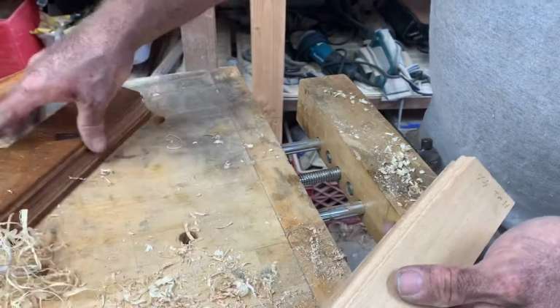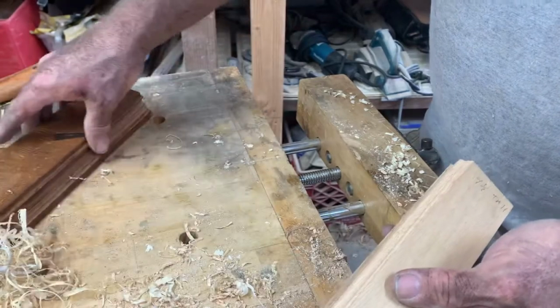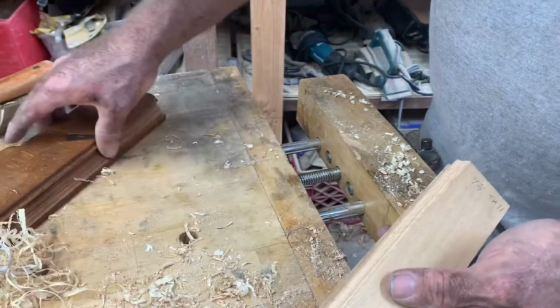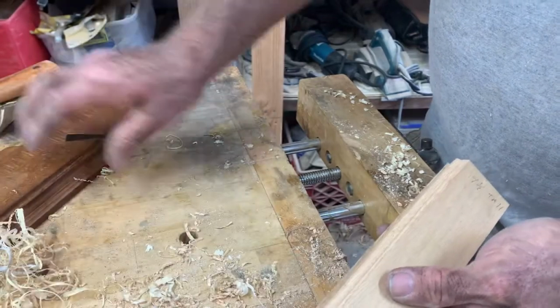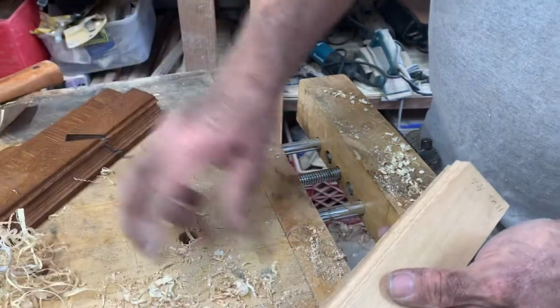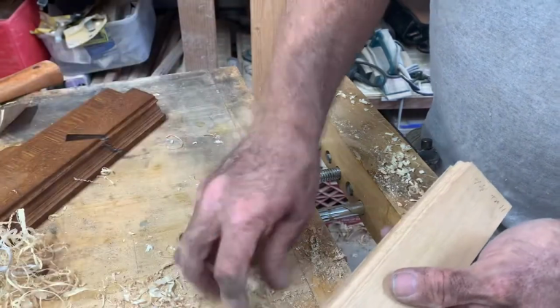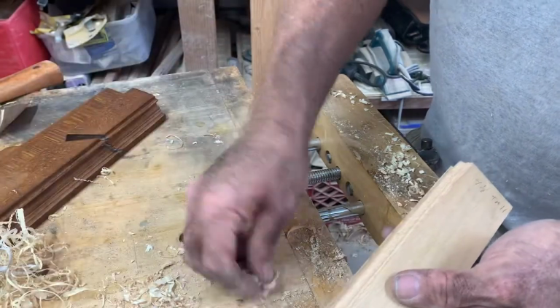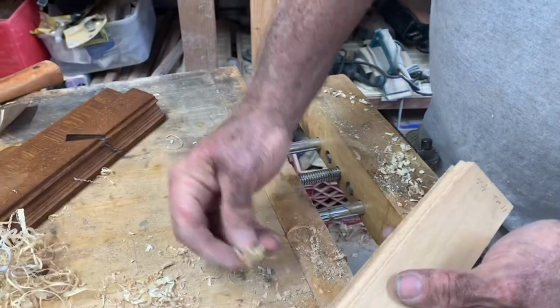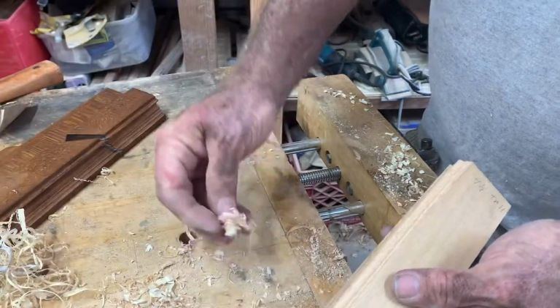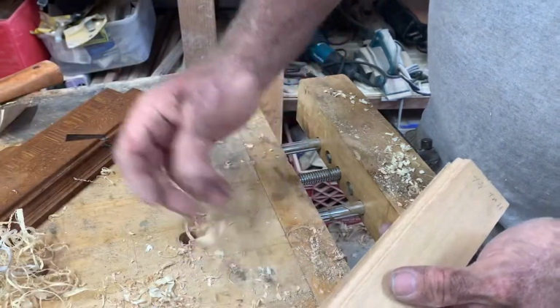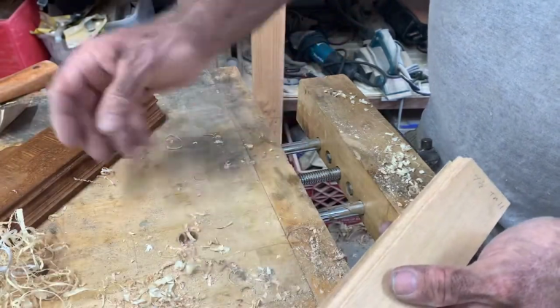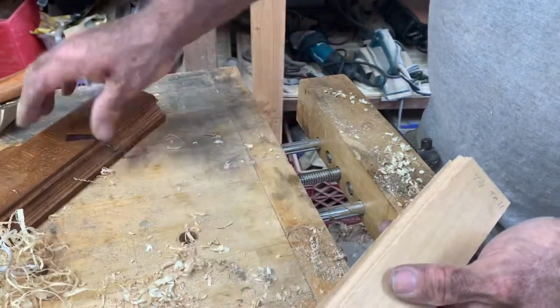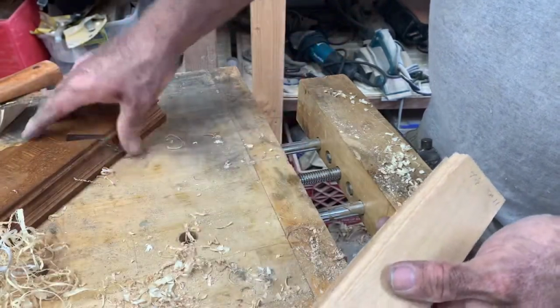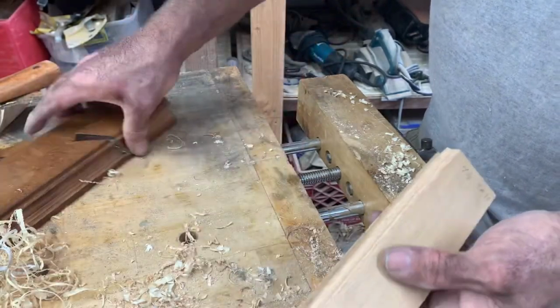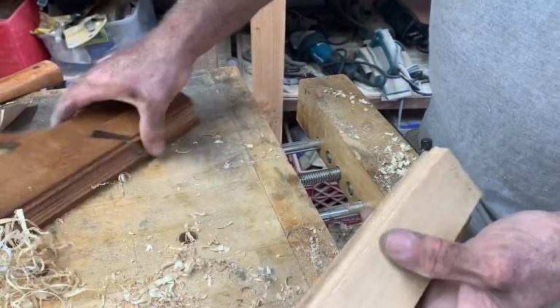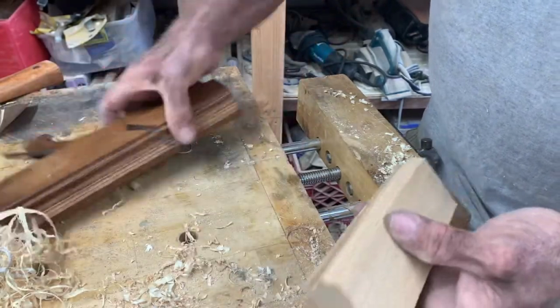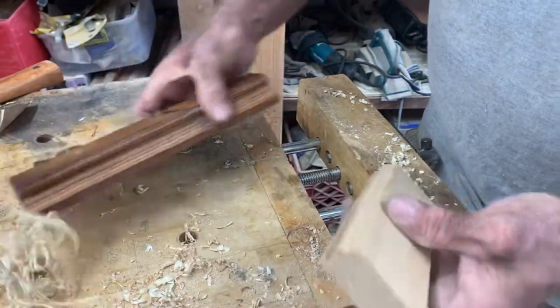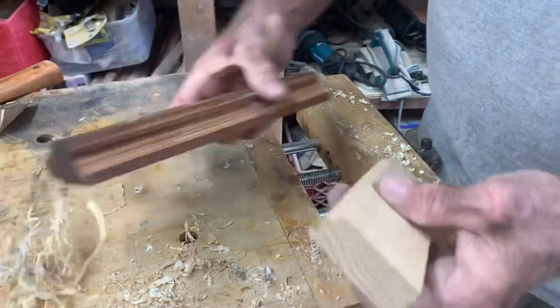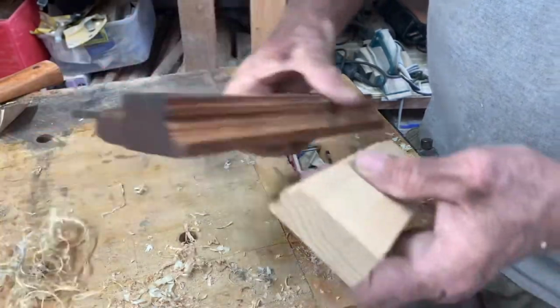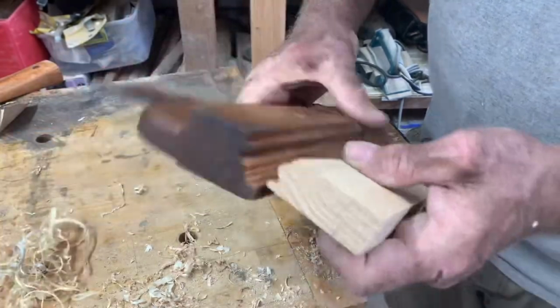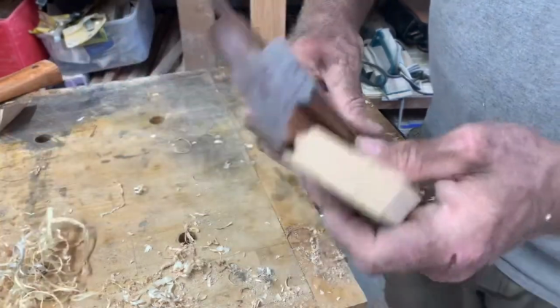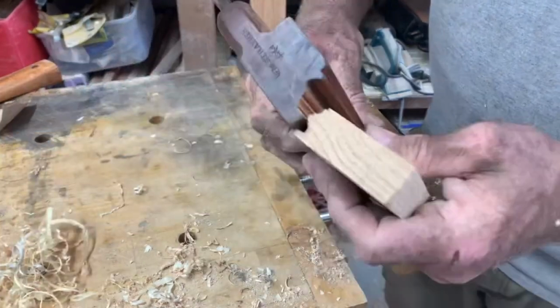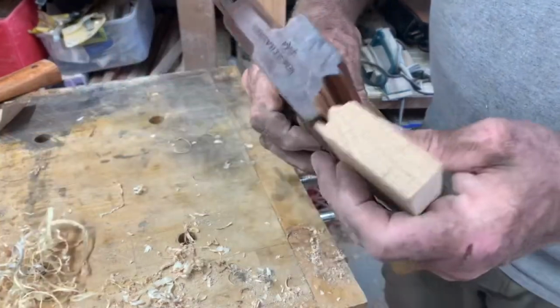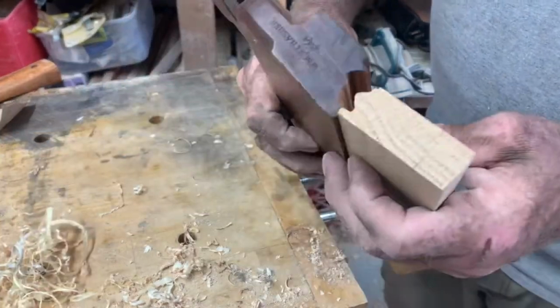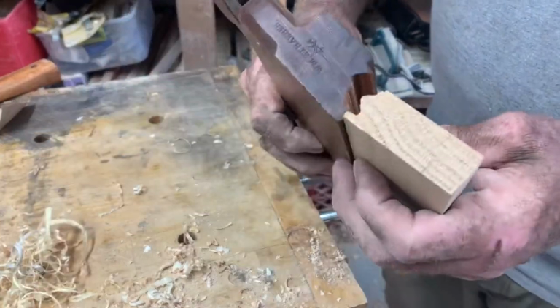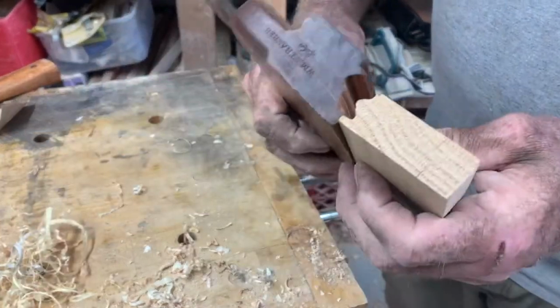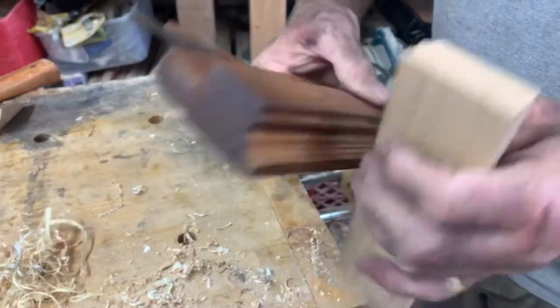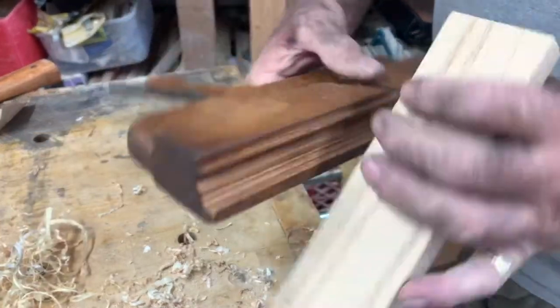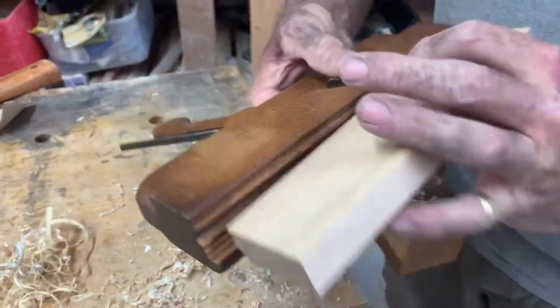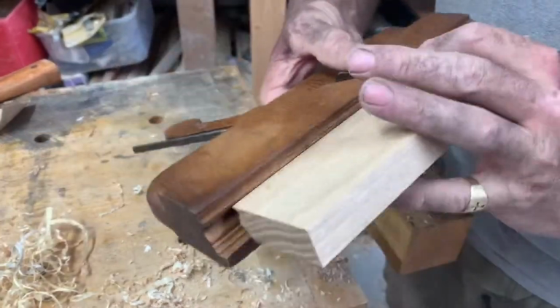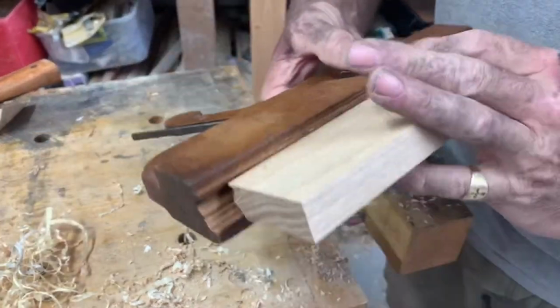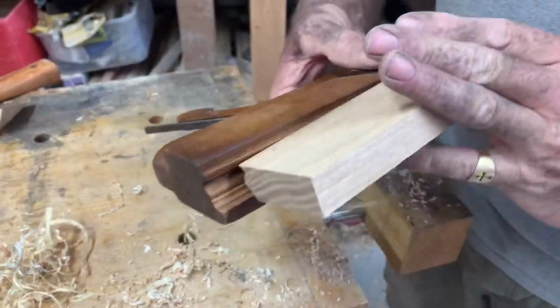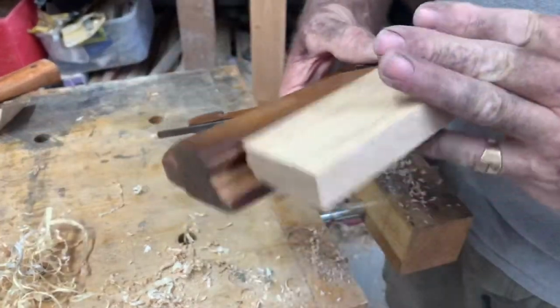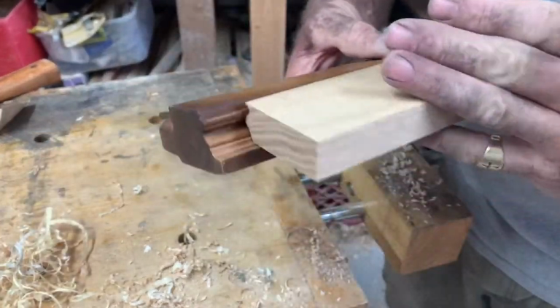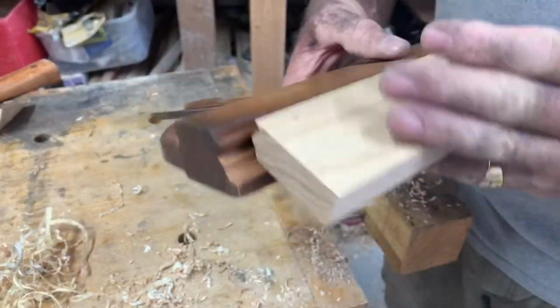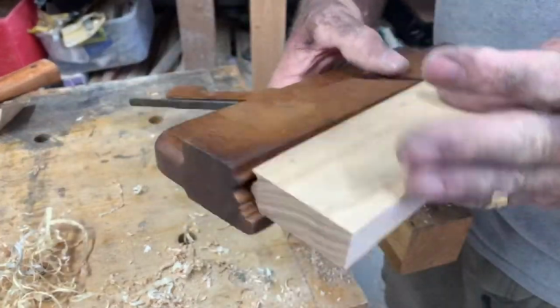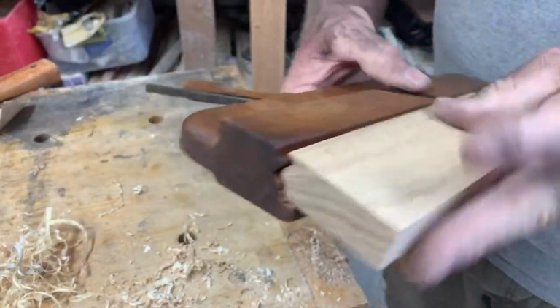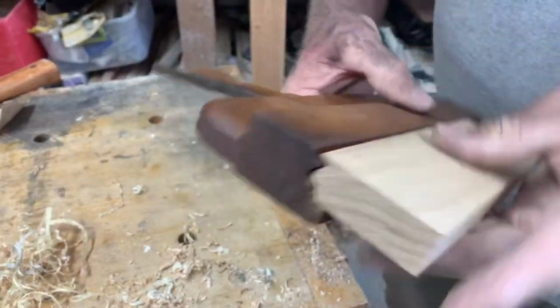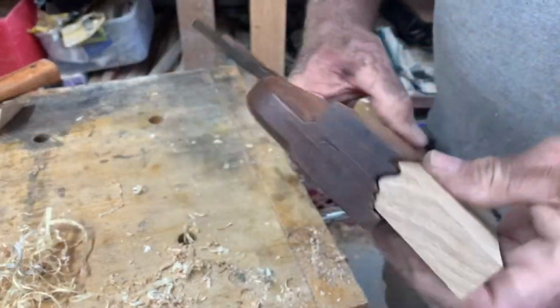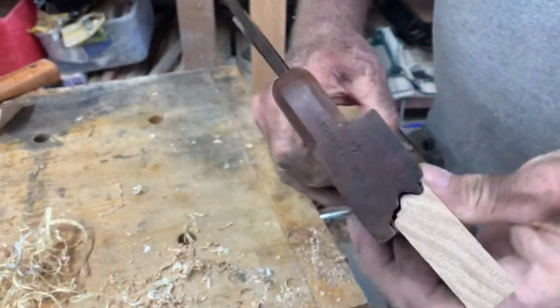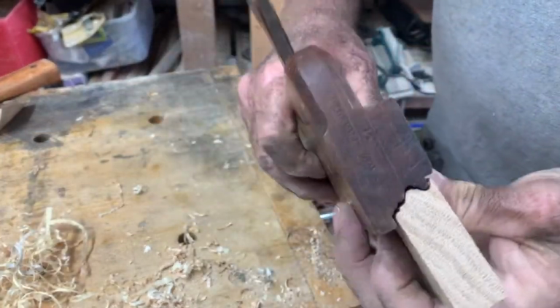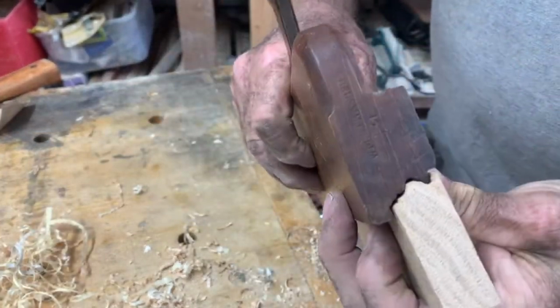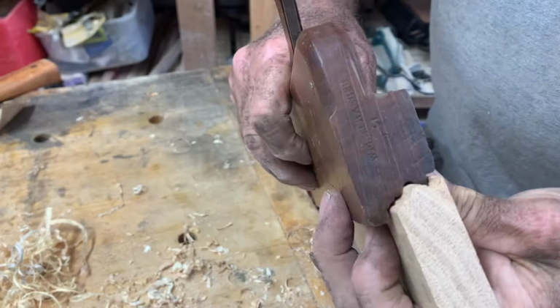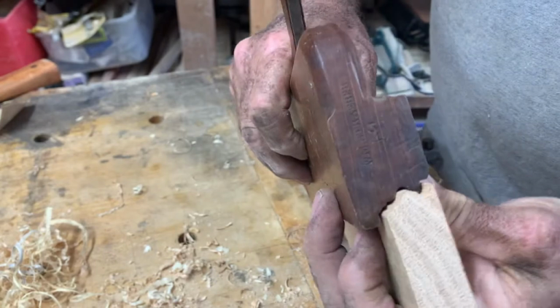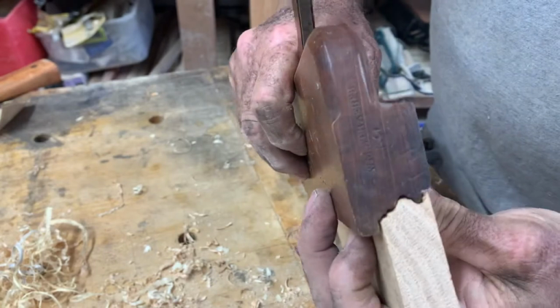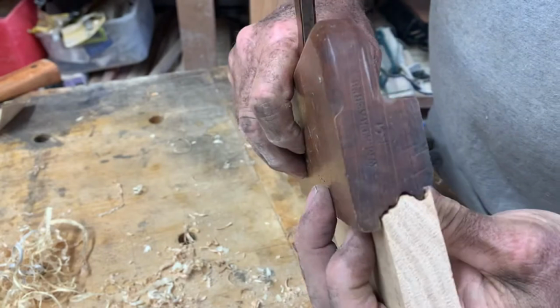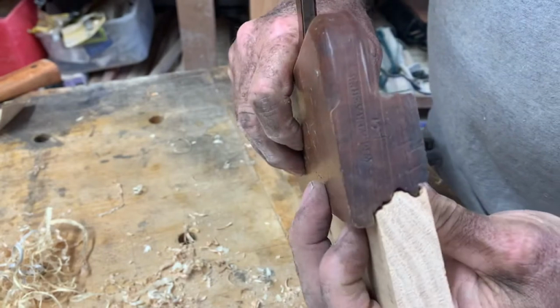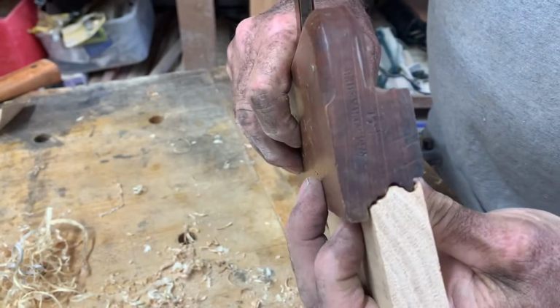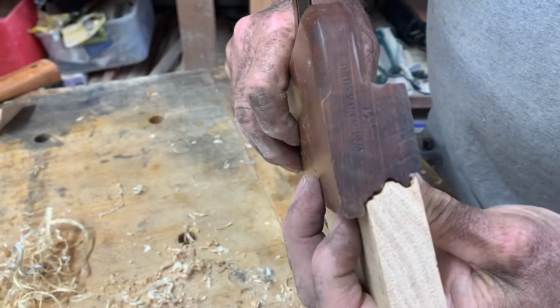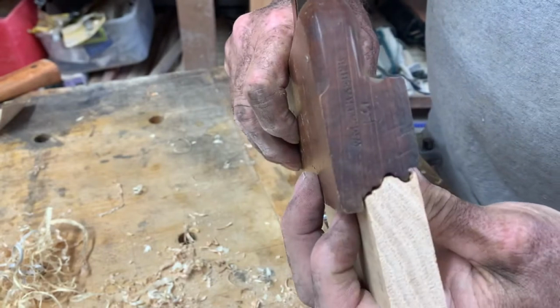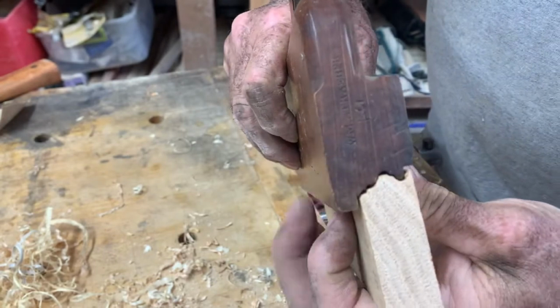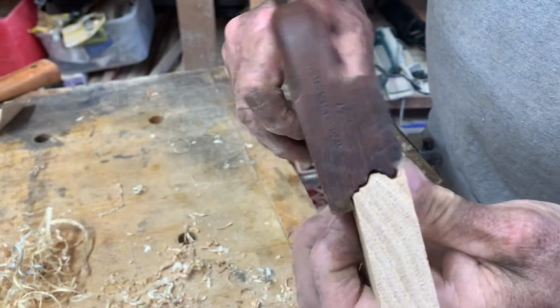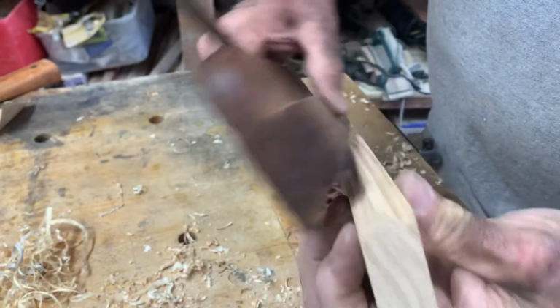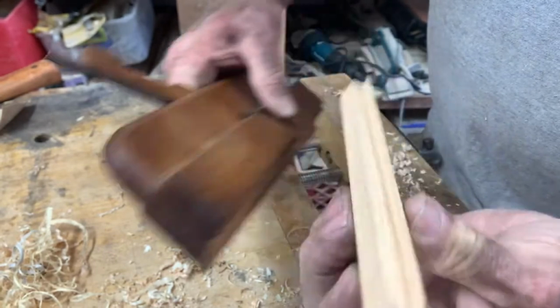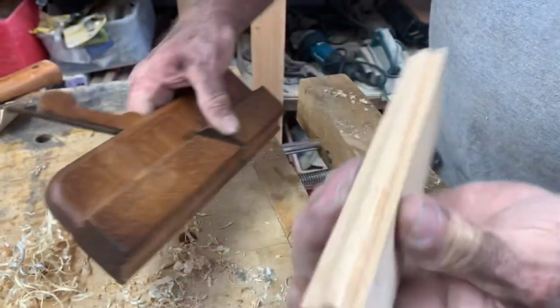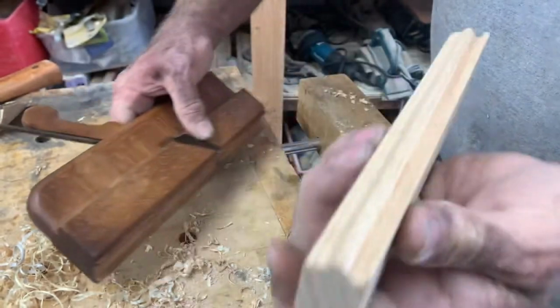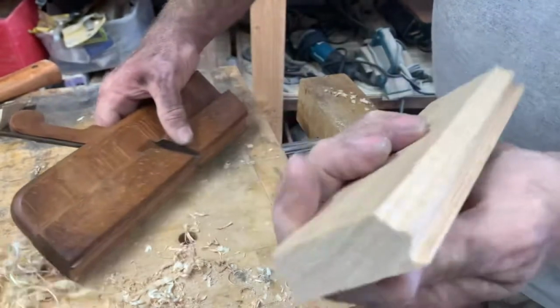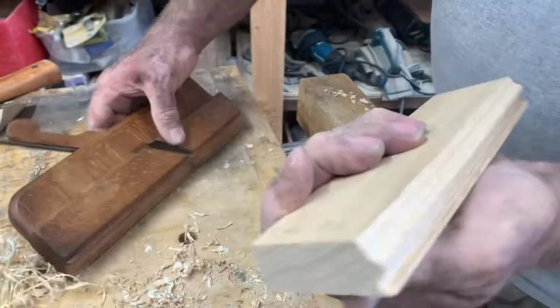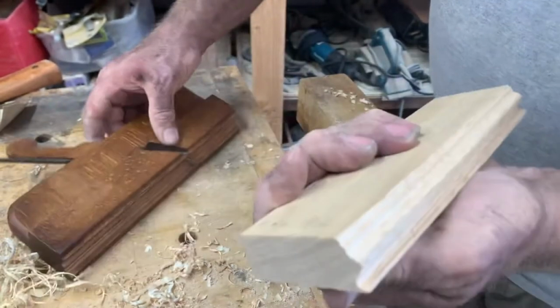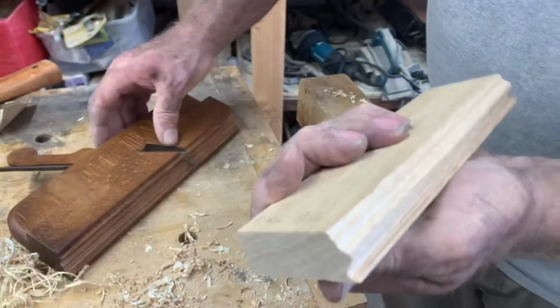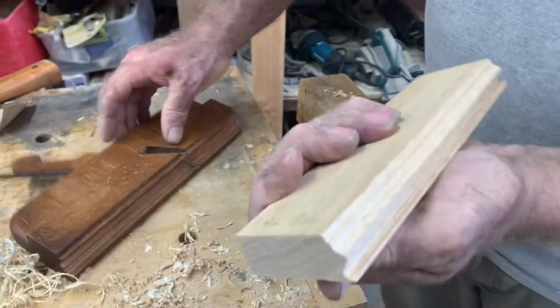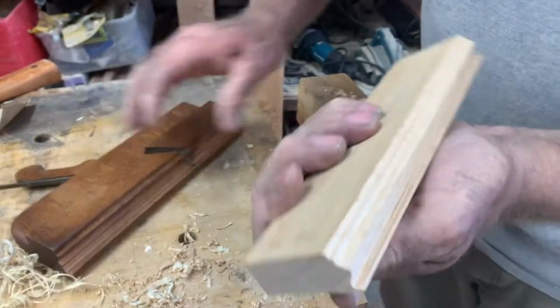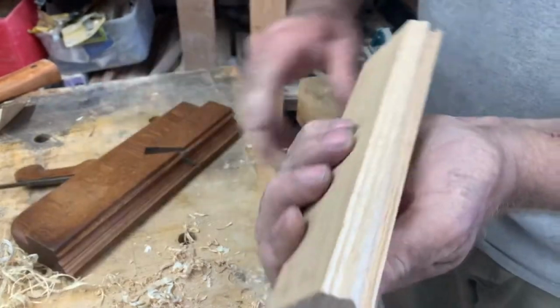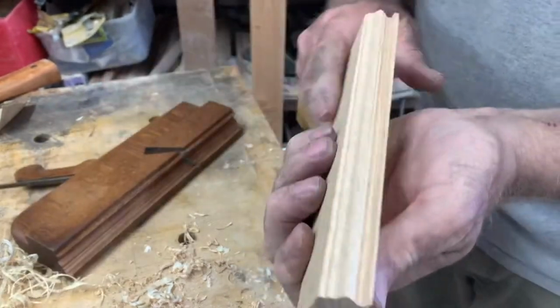But it is a 1700s plane. The shavings come off really nice and really fine — look at this stuff. So there you go: a nice molding plane. Works perfect. Isn't that awesome?